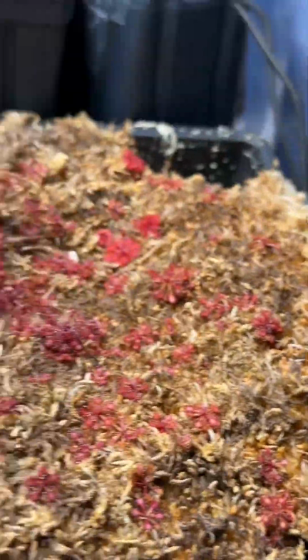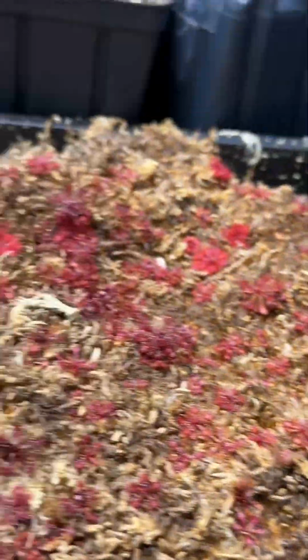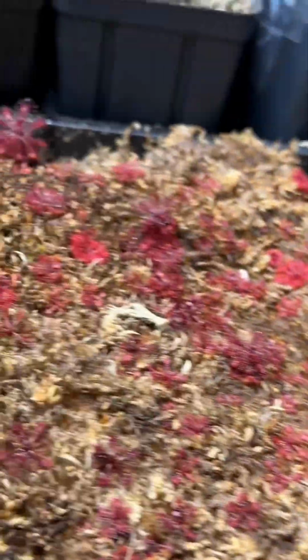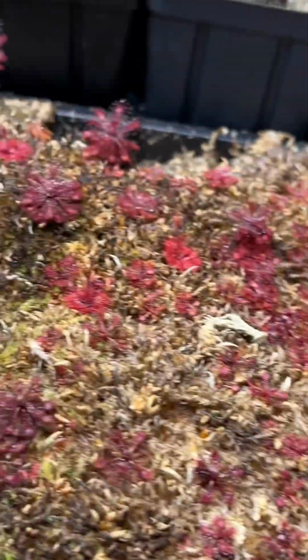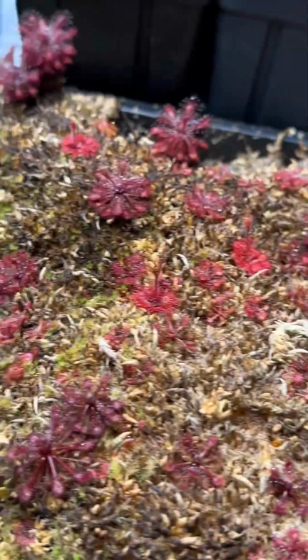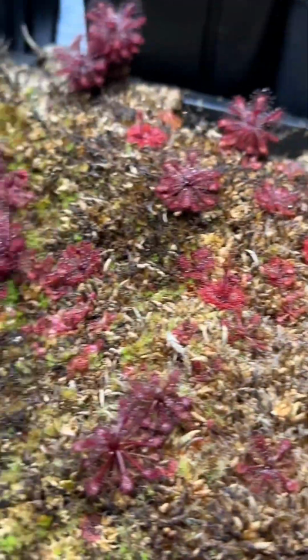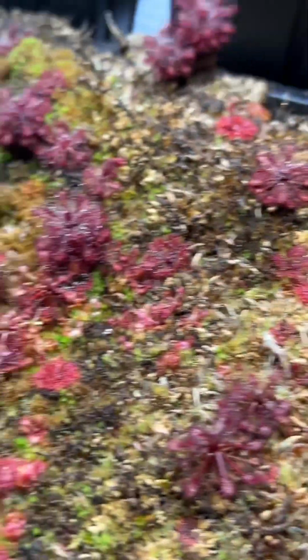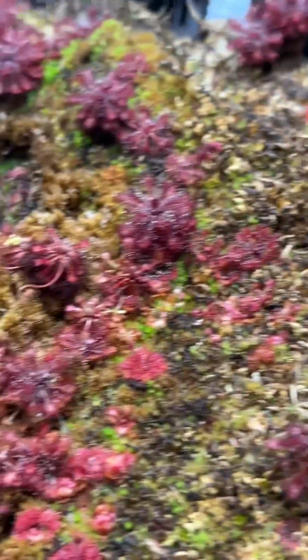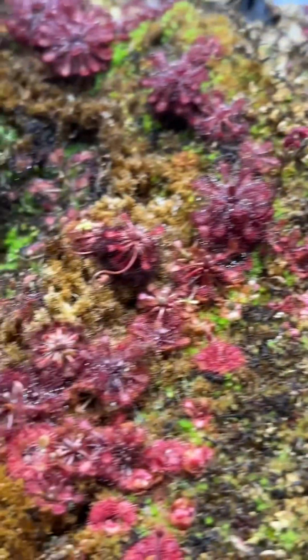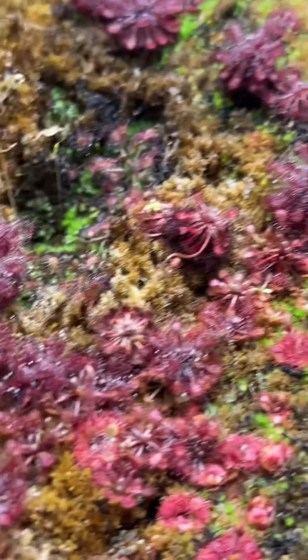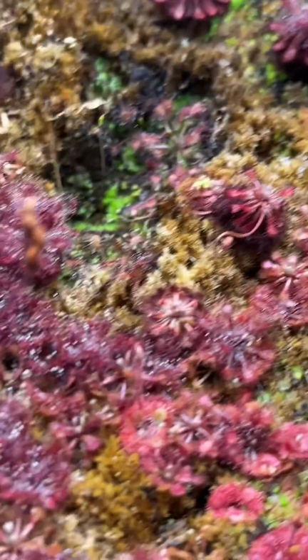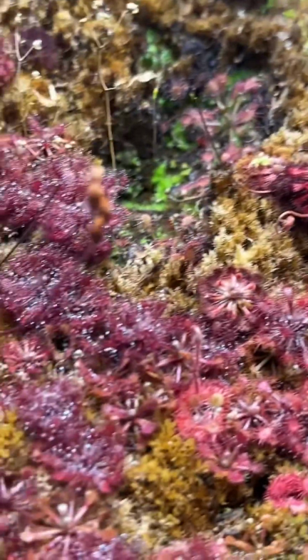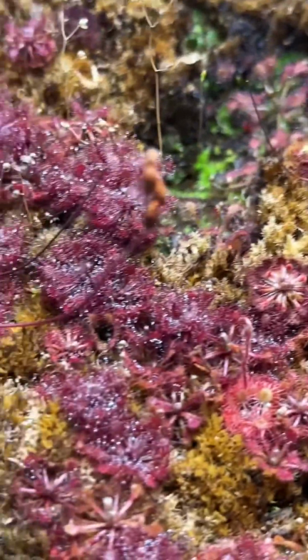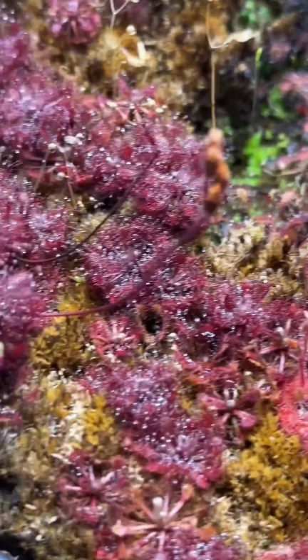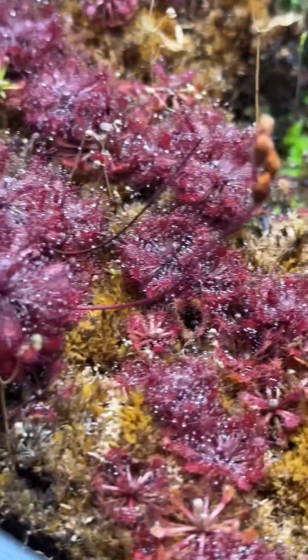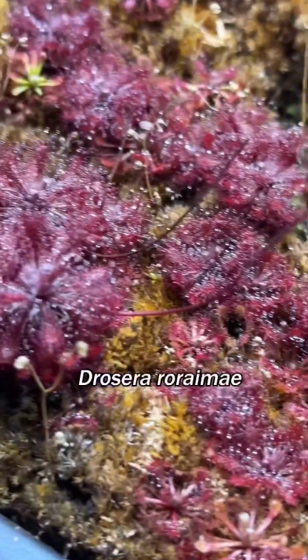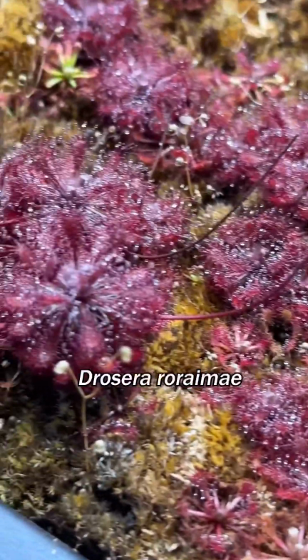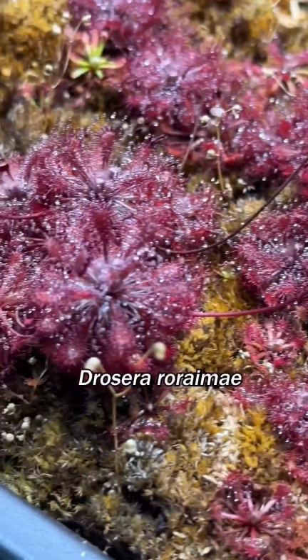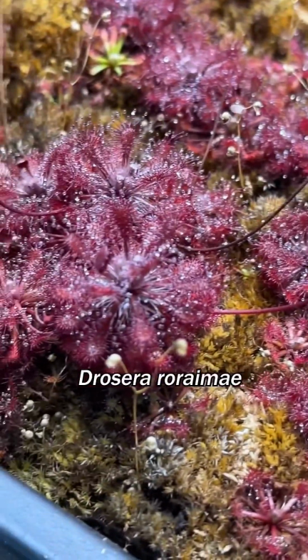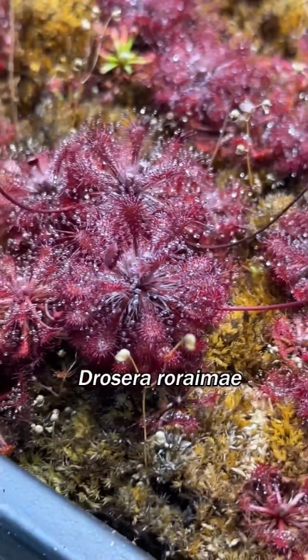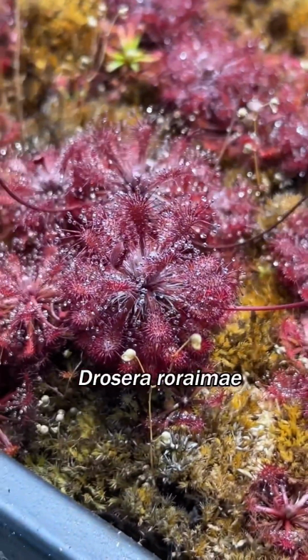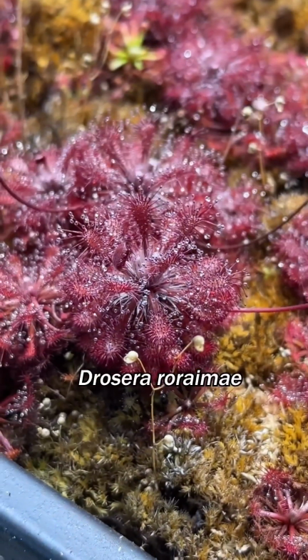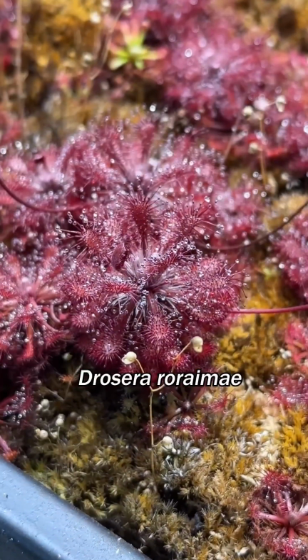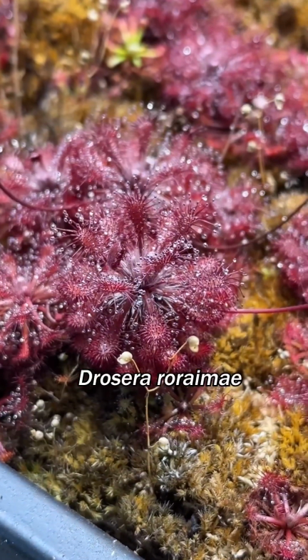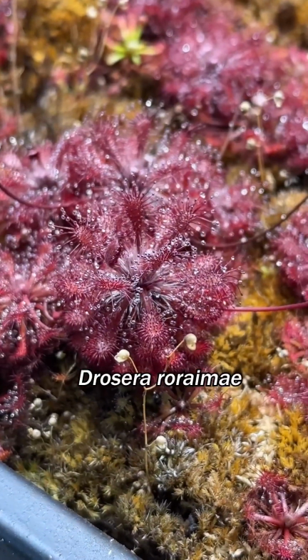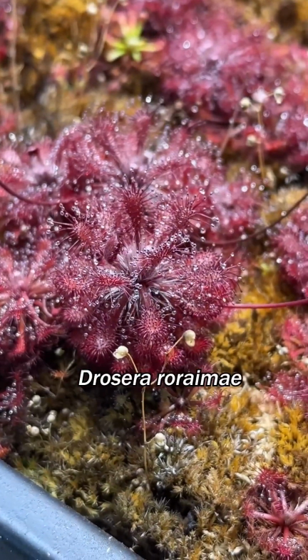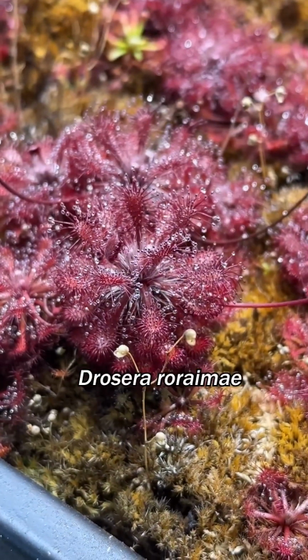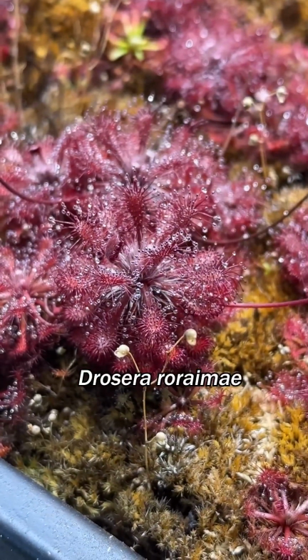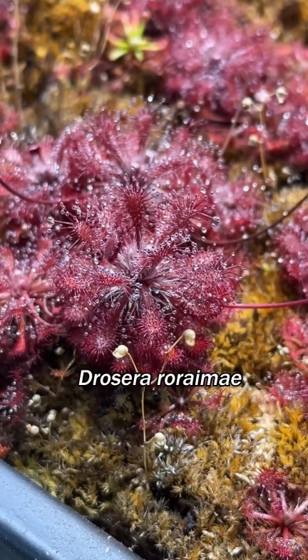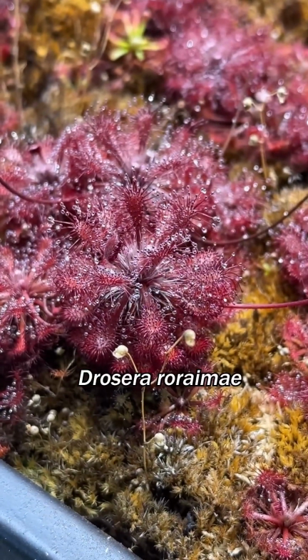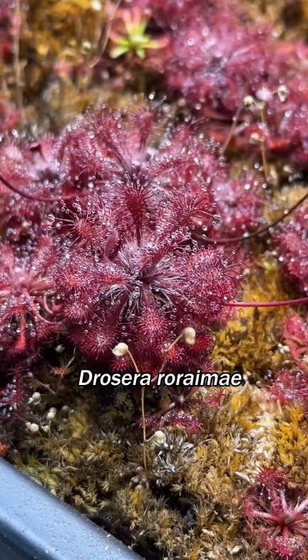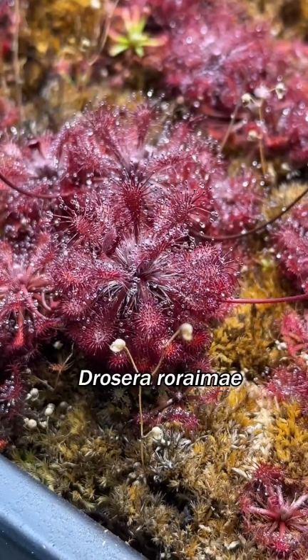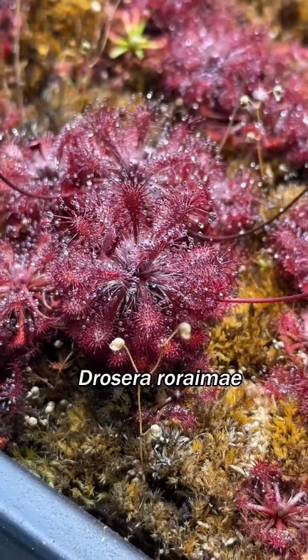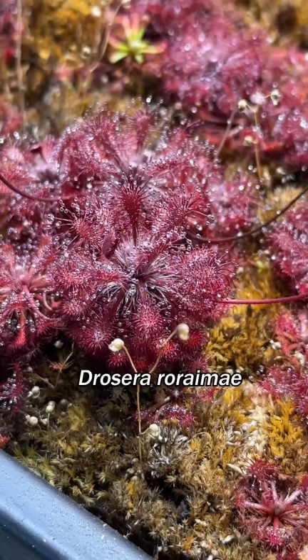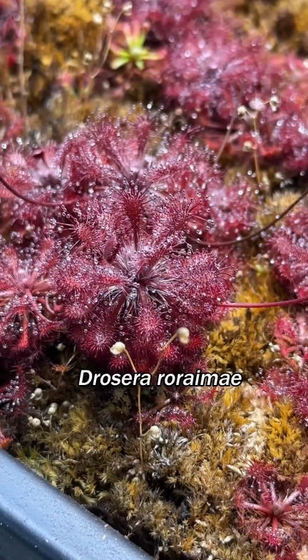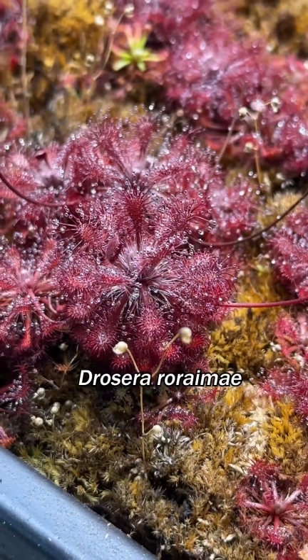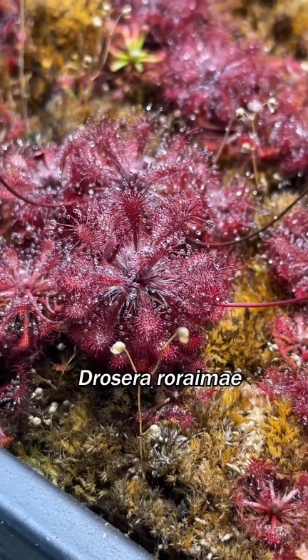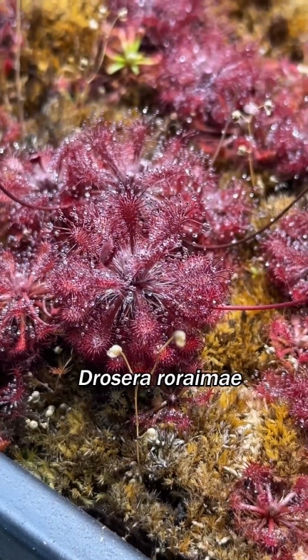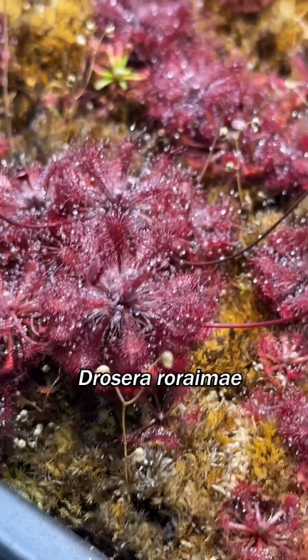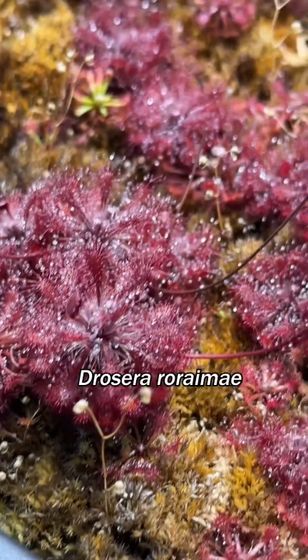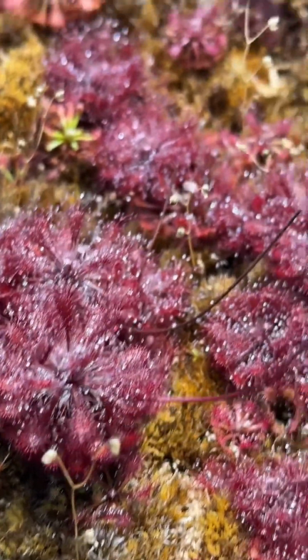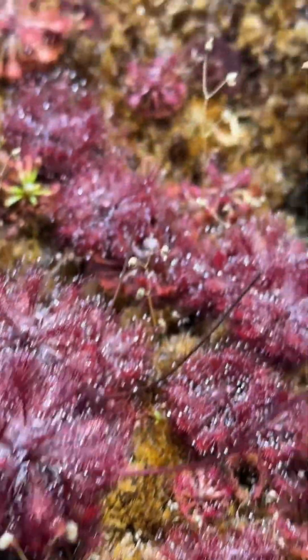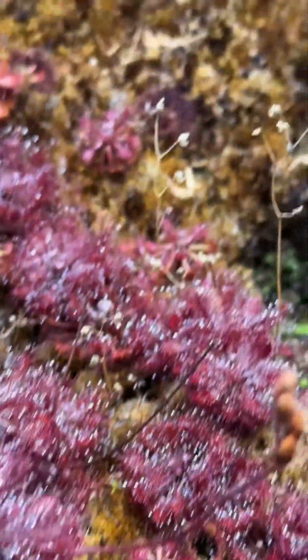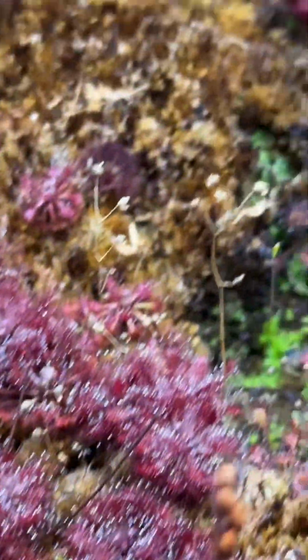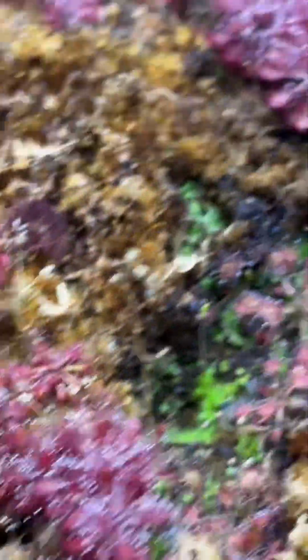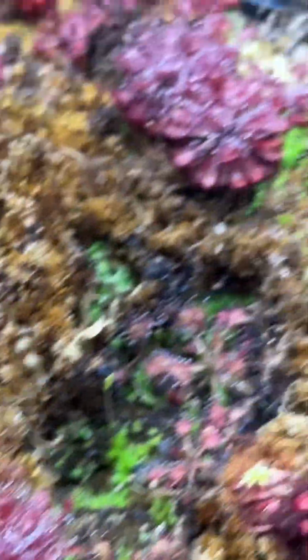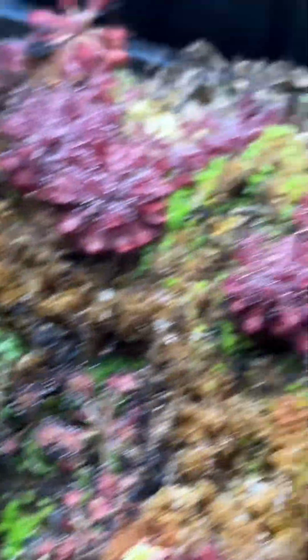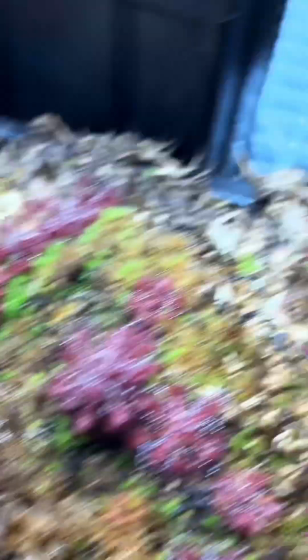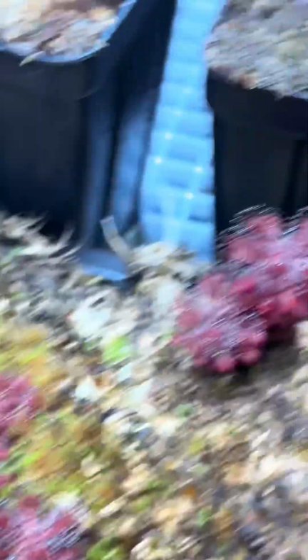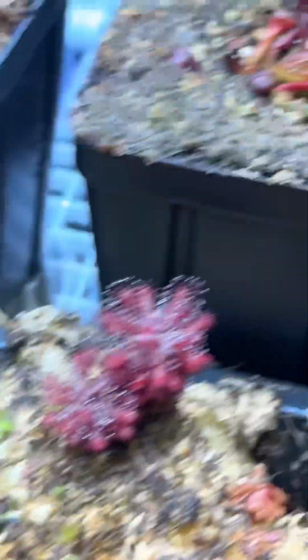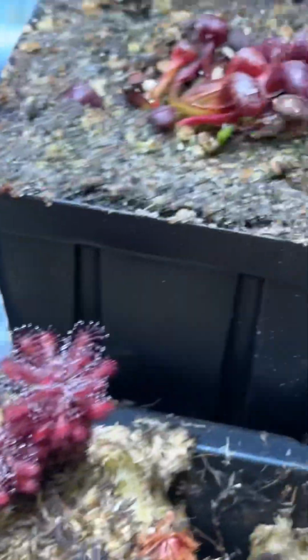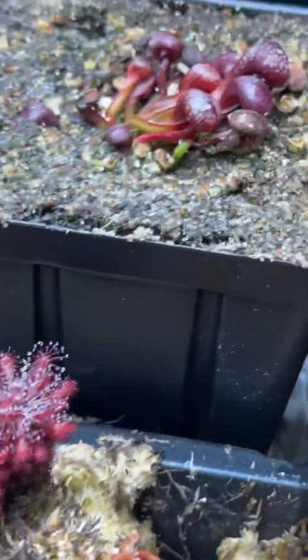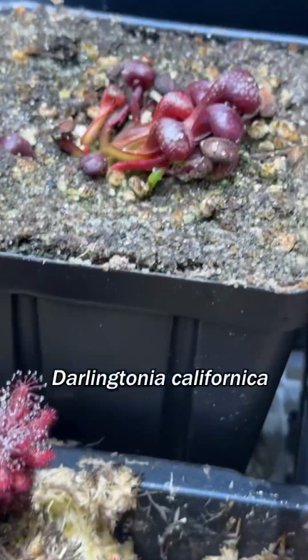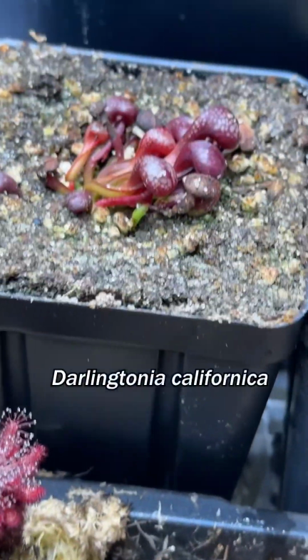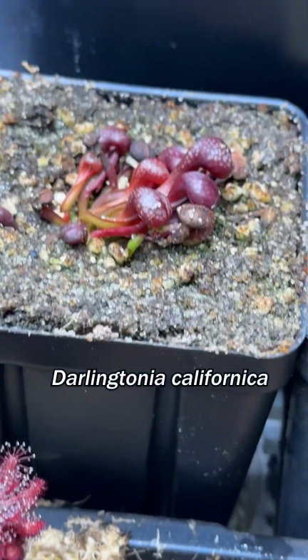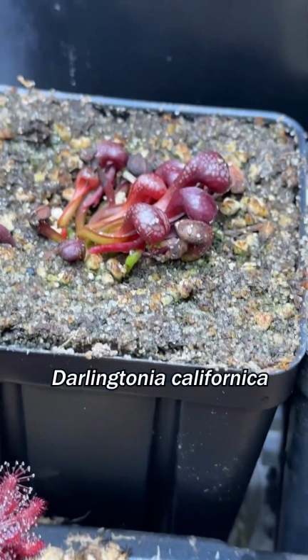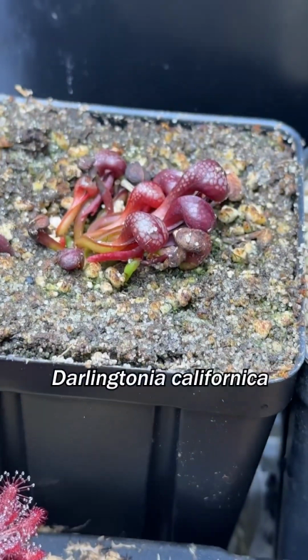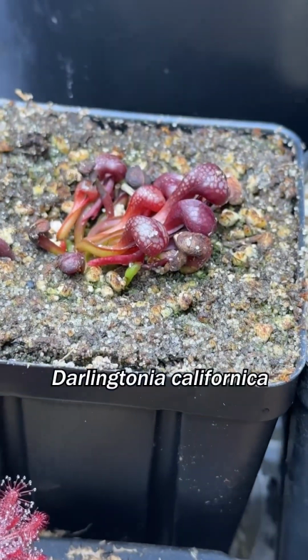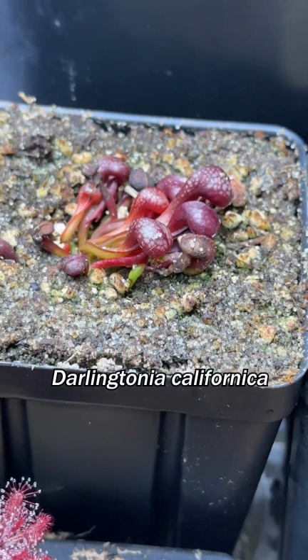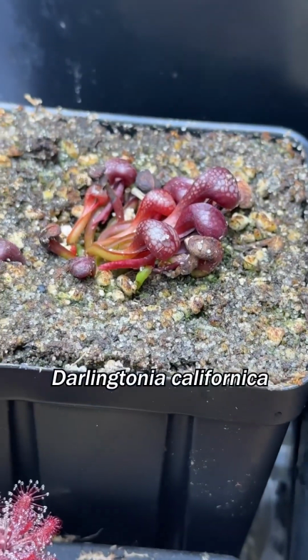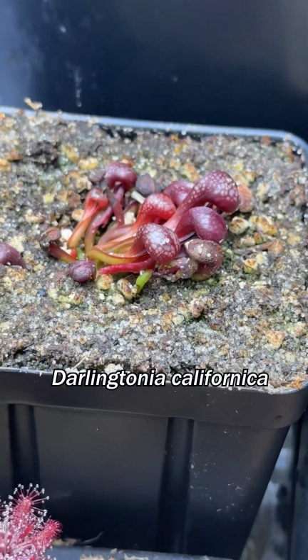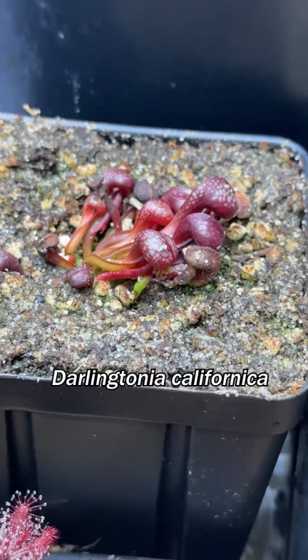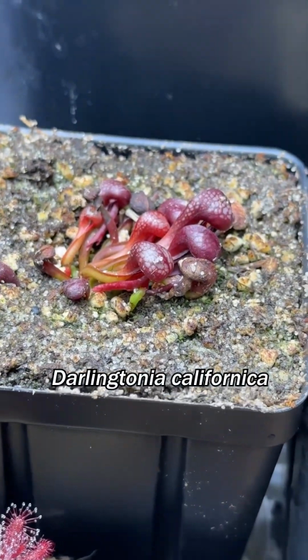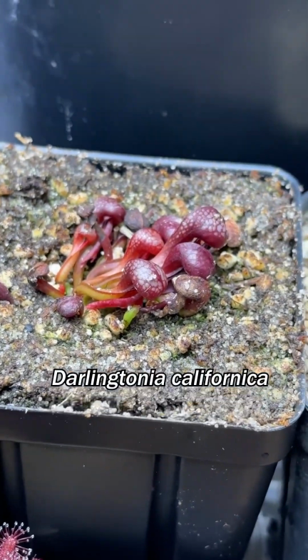All these Venezuelan sundews are so red, so gooey, almost purple. Baby cobra lily.